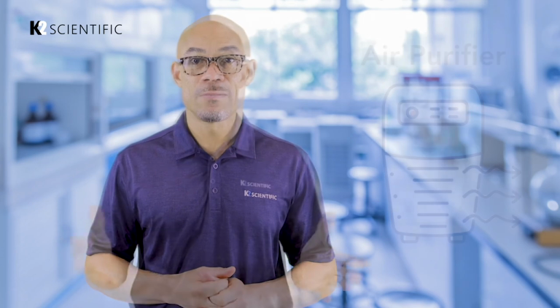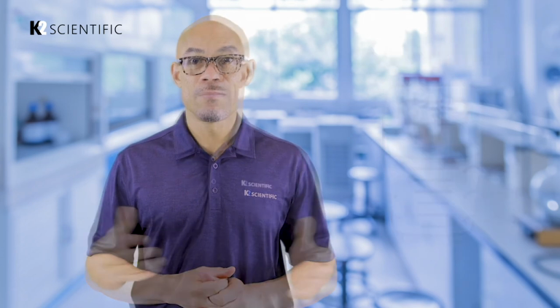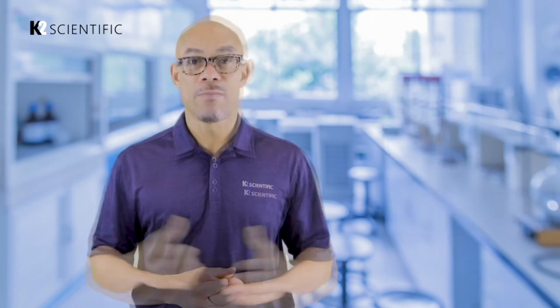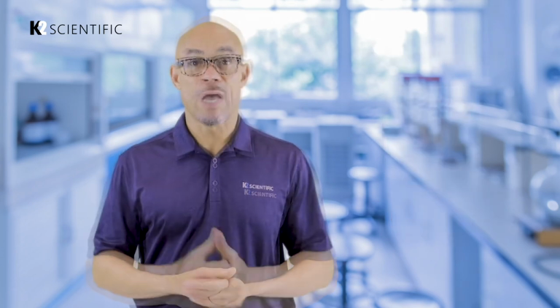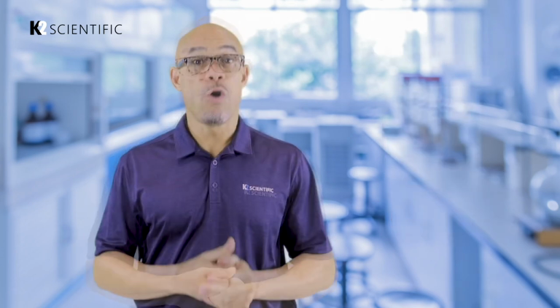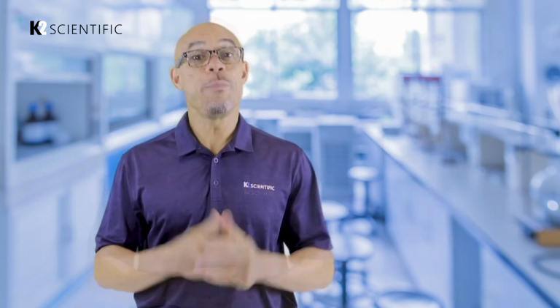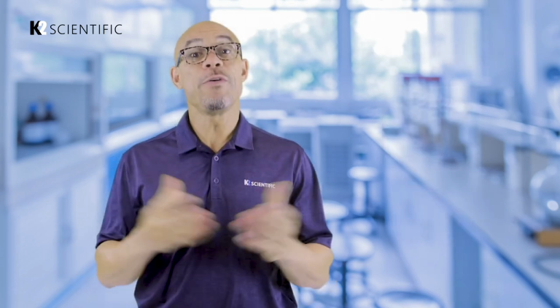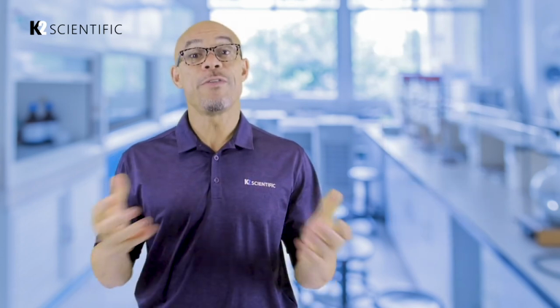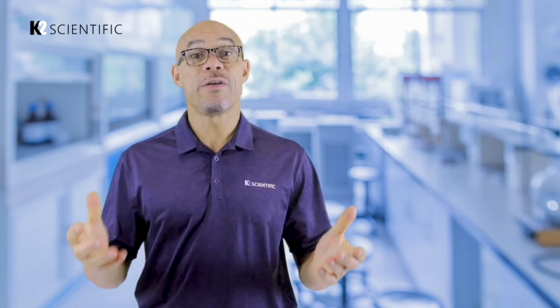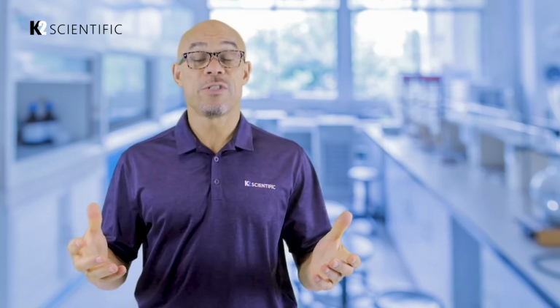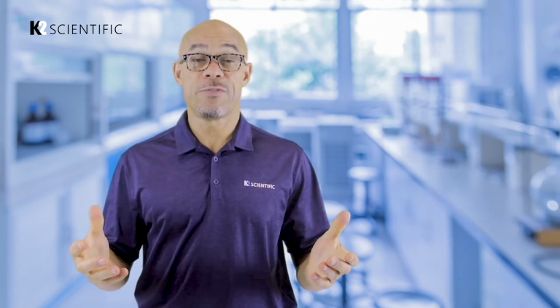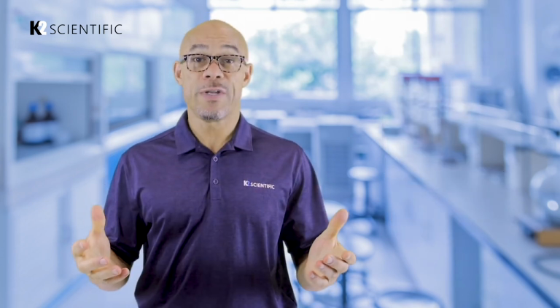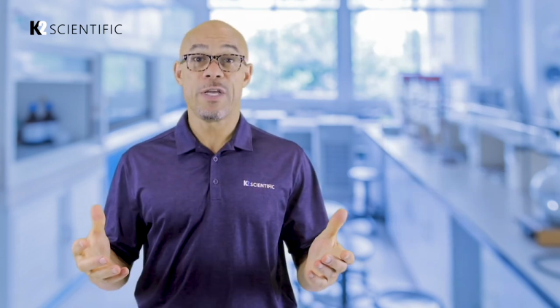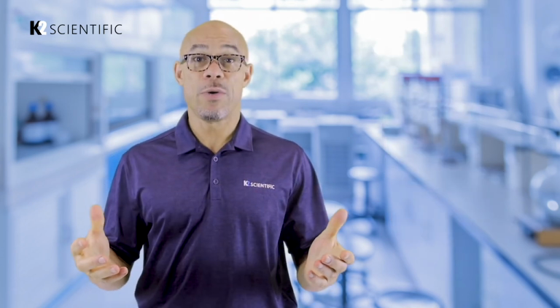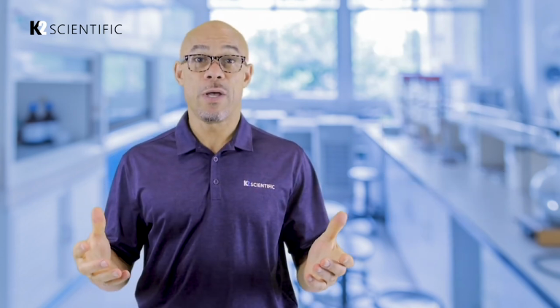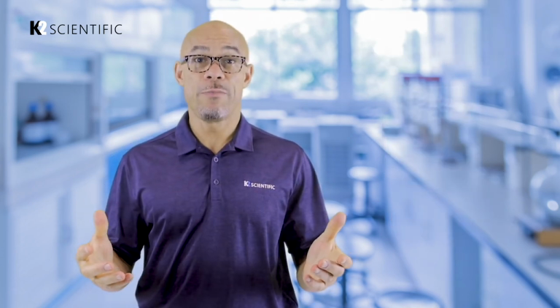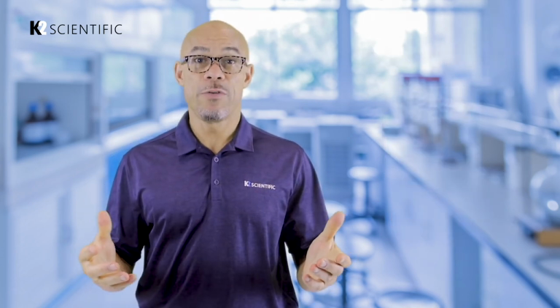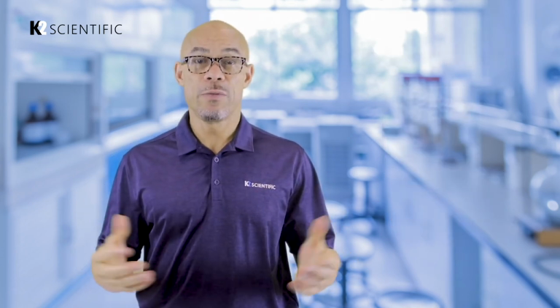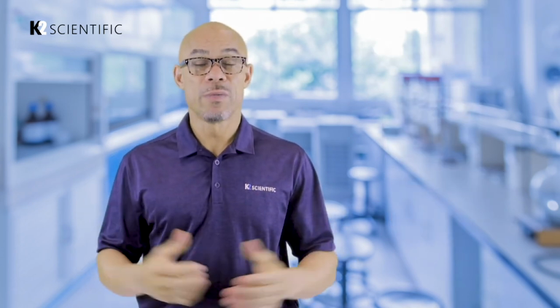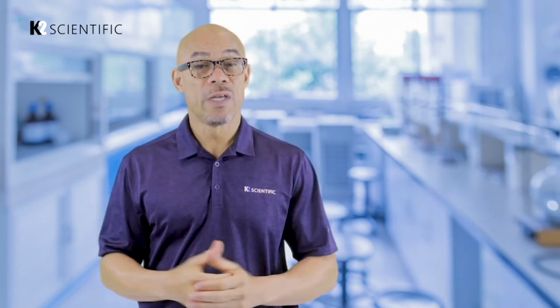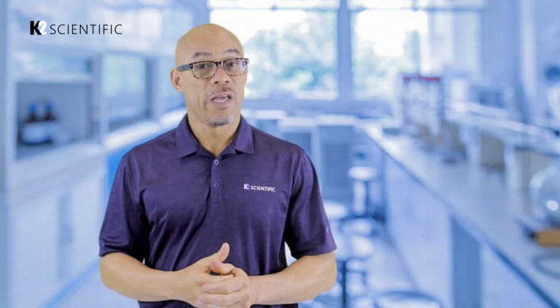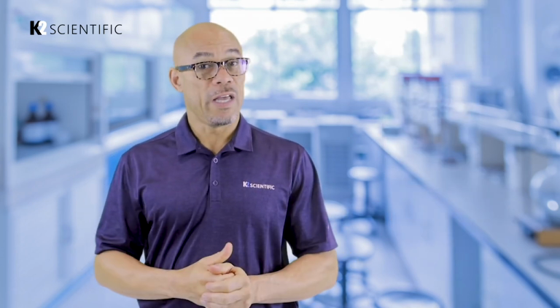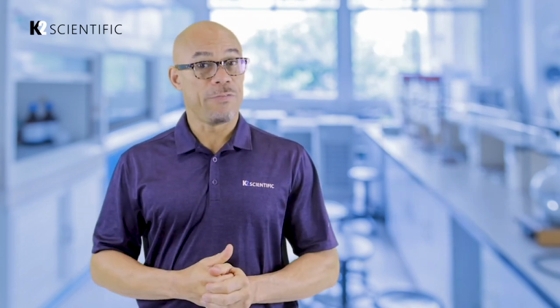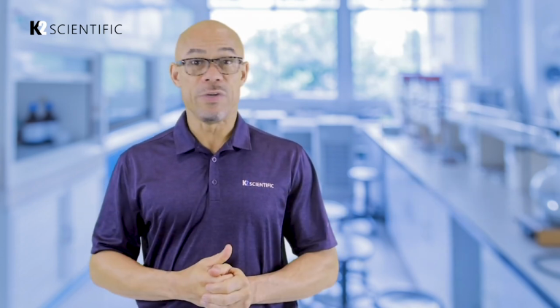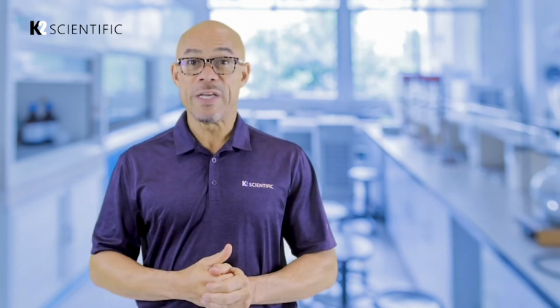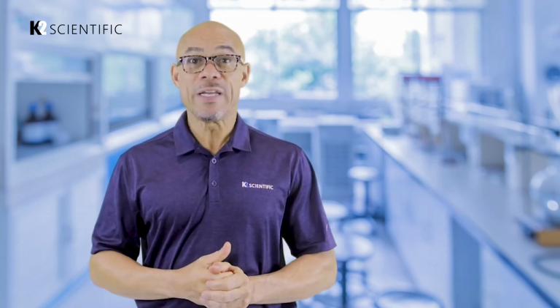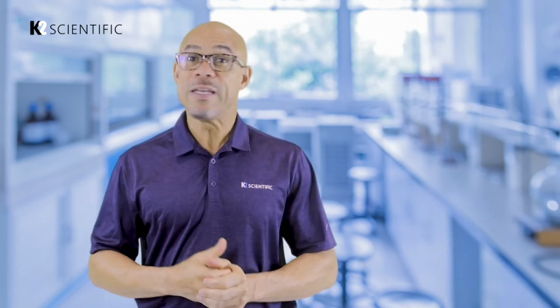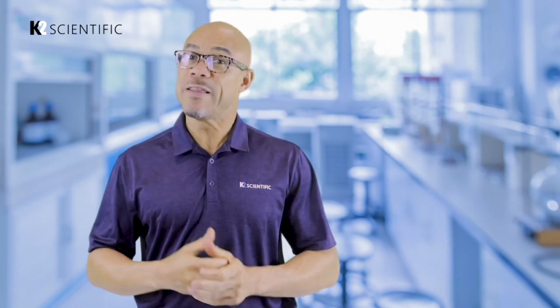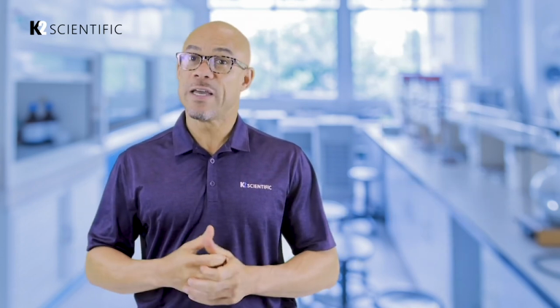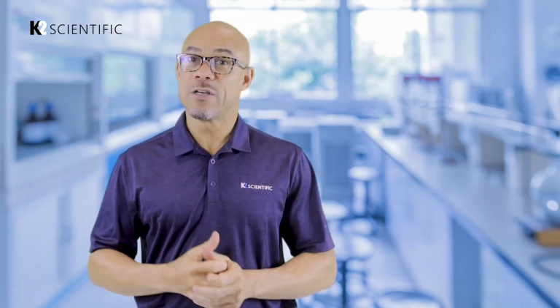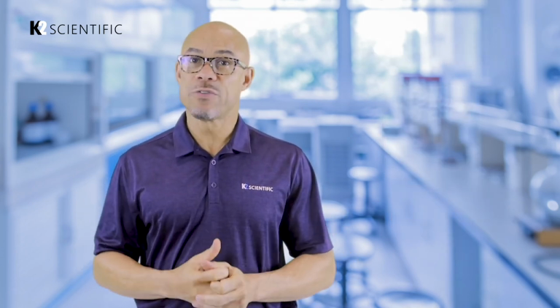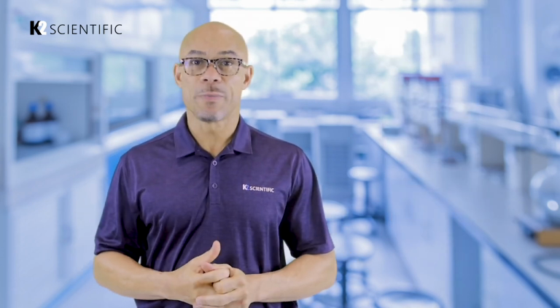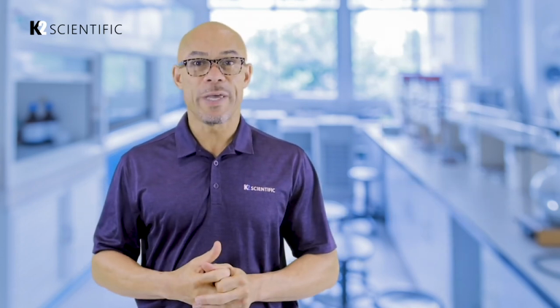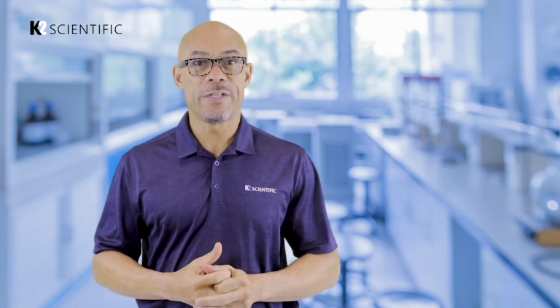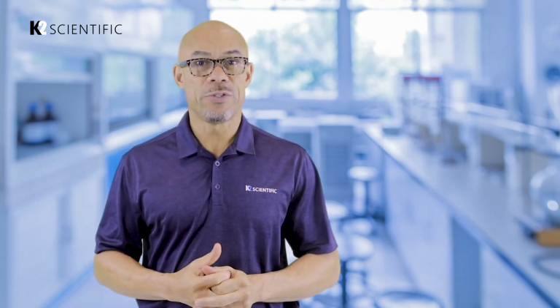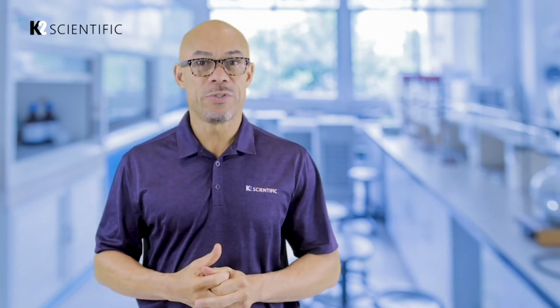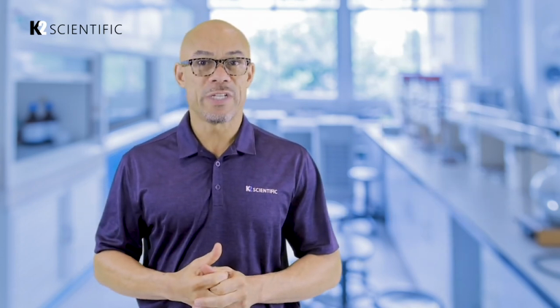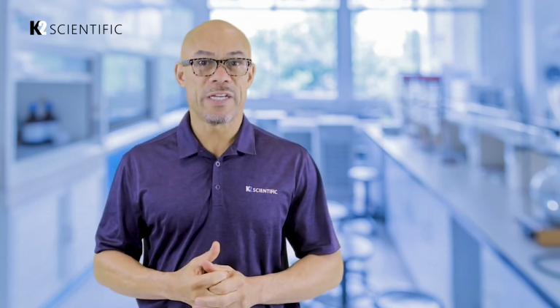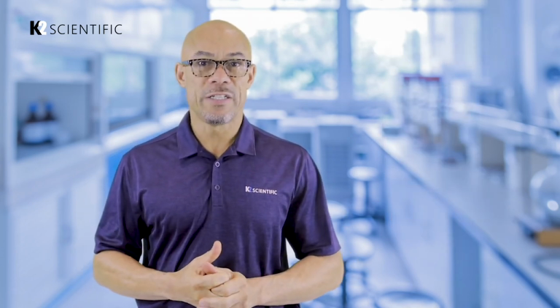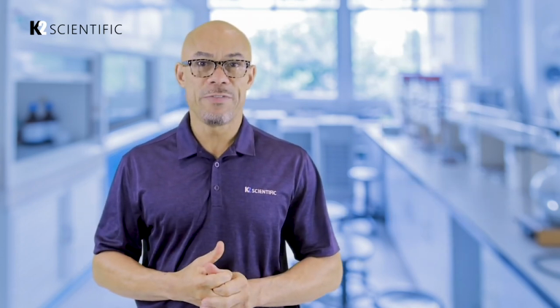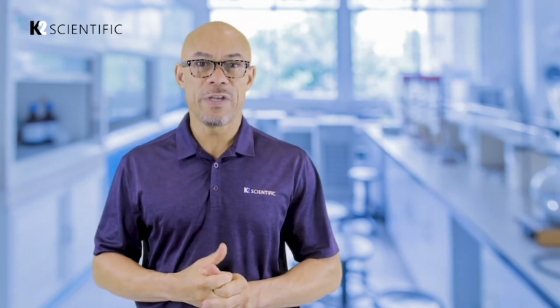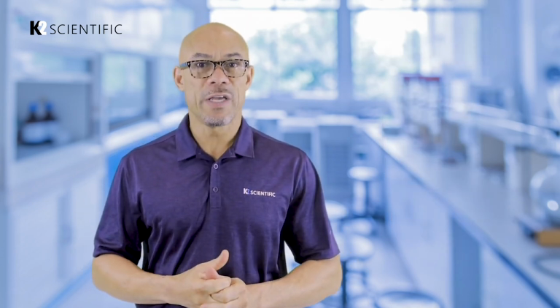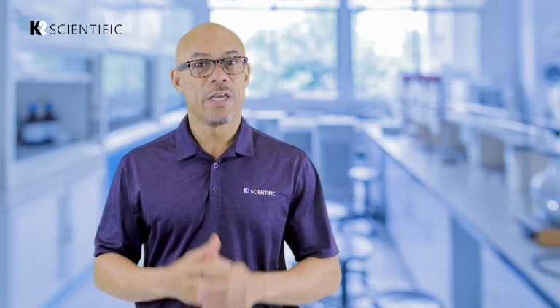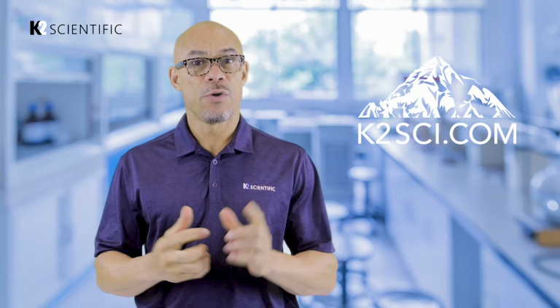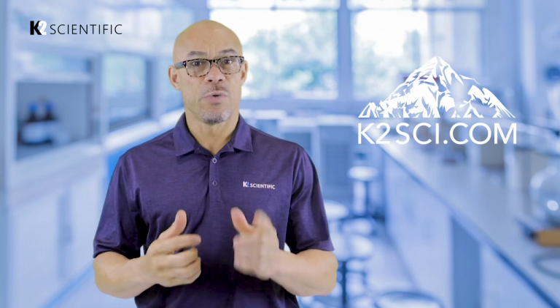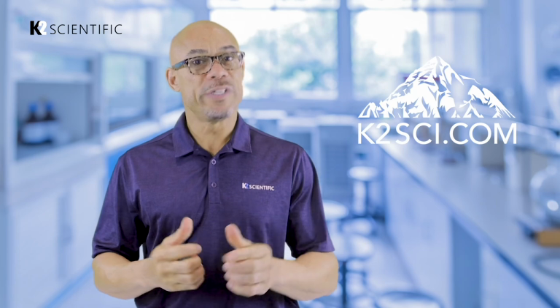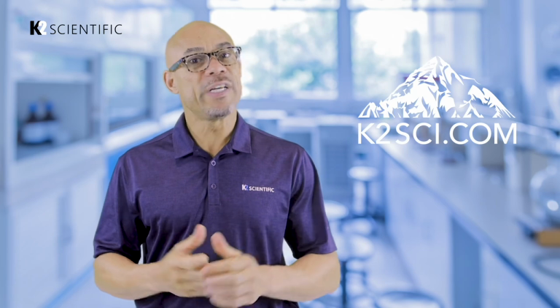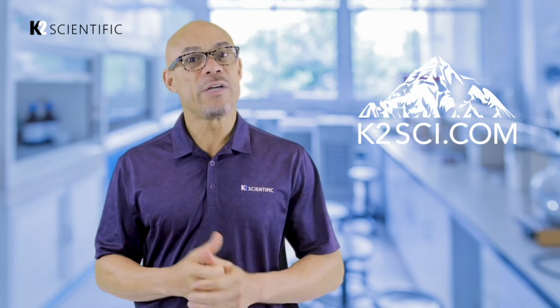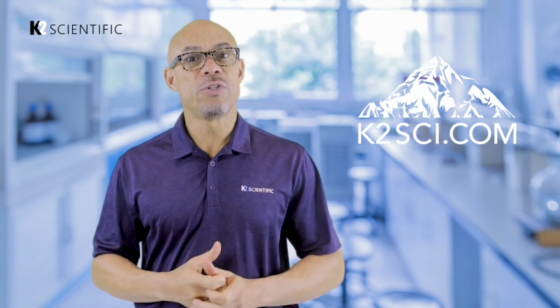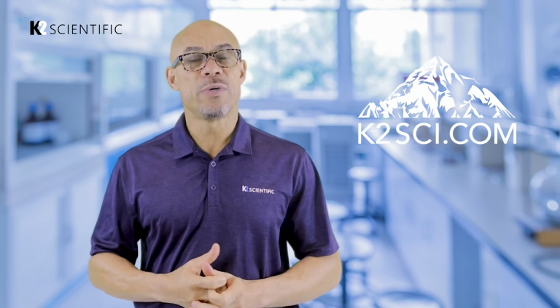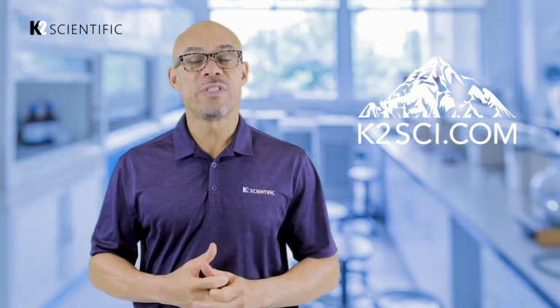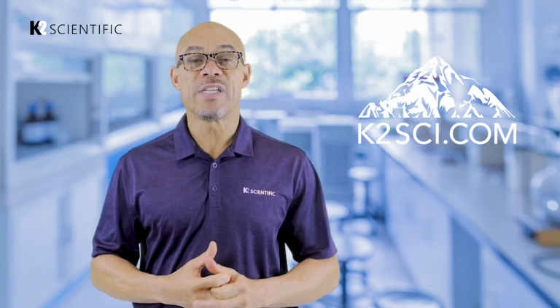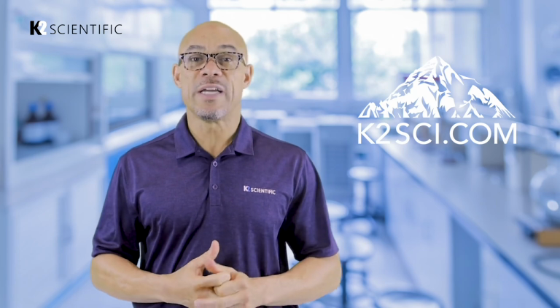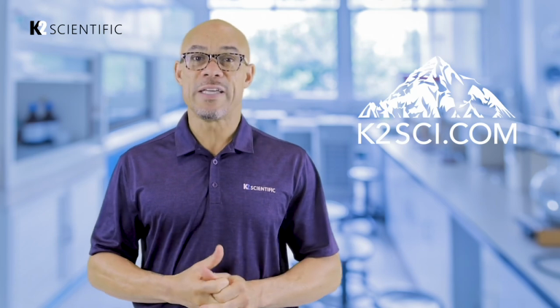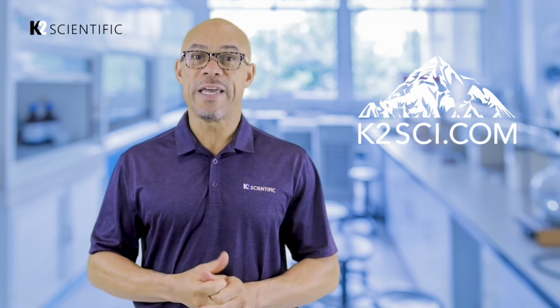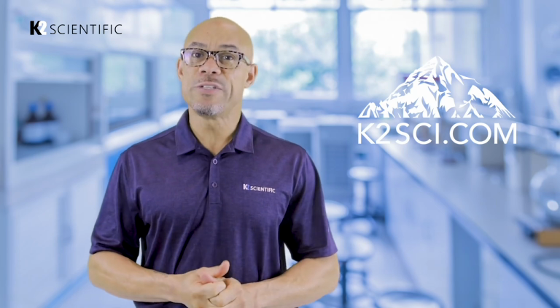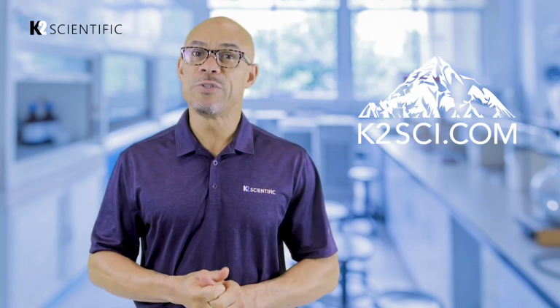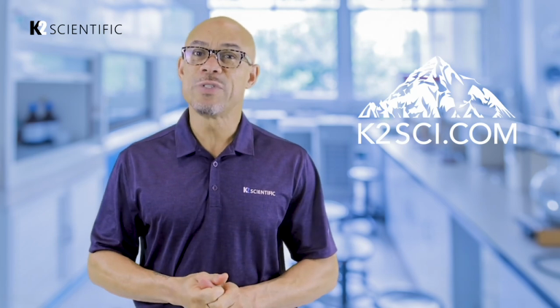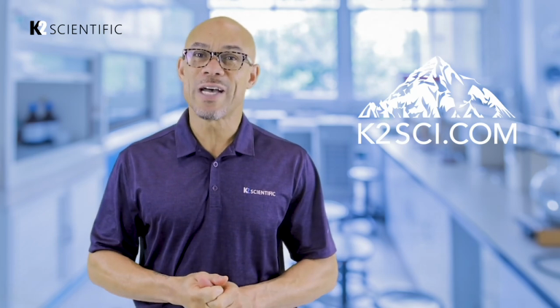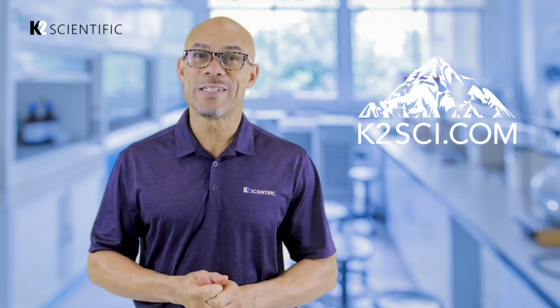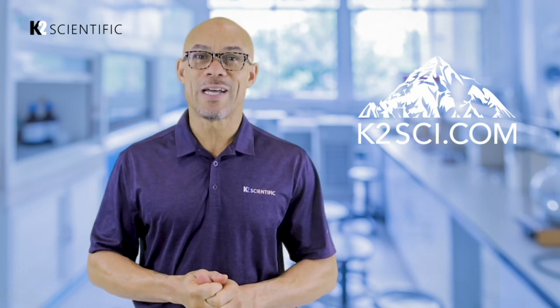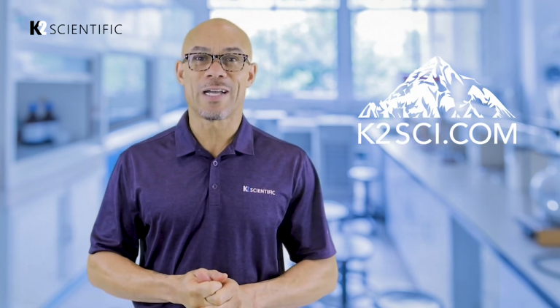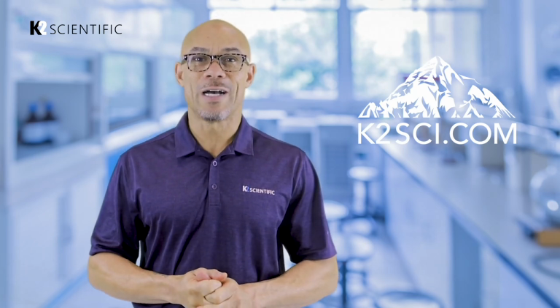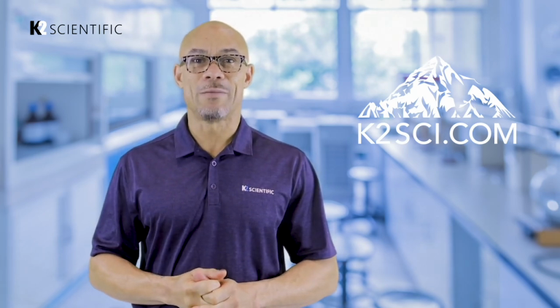I hope you found this video helpful. If you need anything else from K2 Scientific, reach out to us at K2Sci.com.